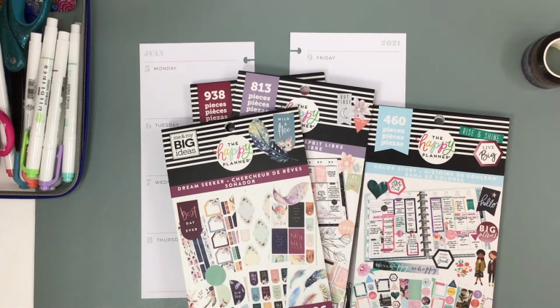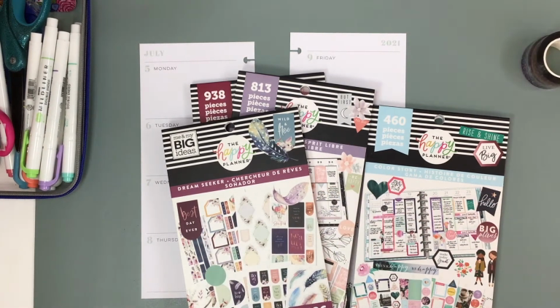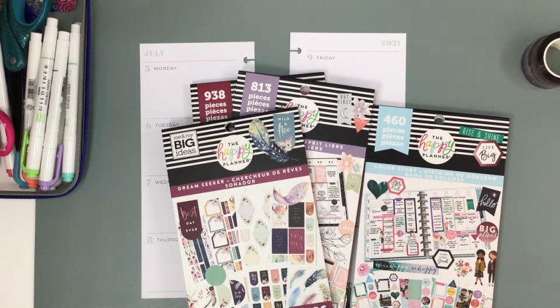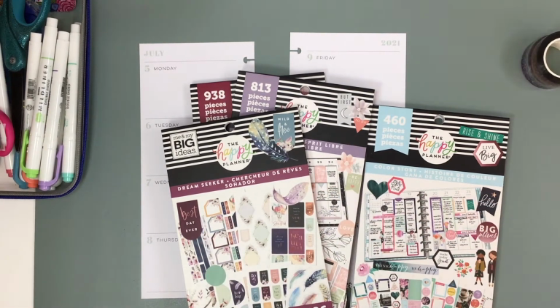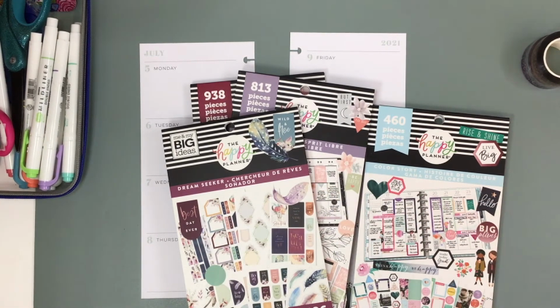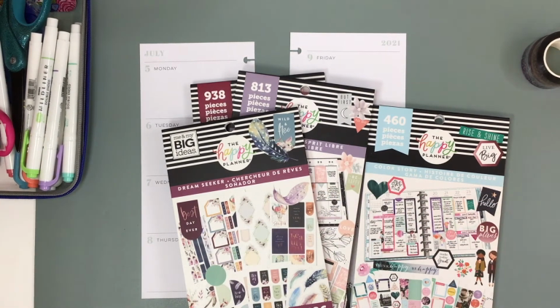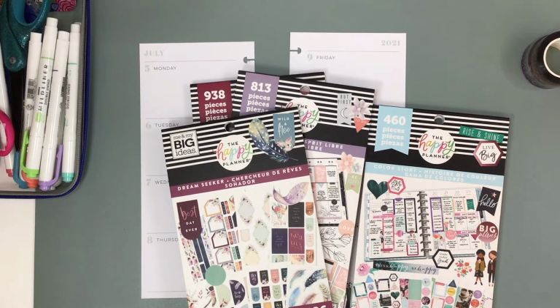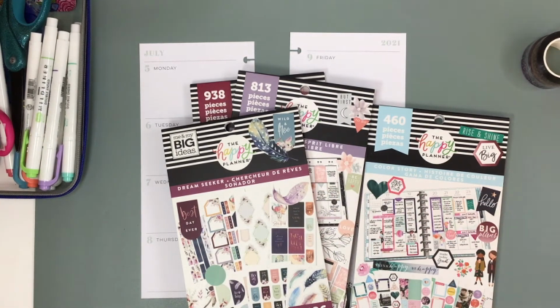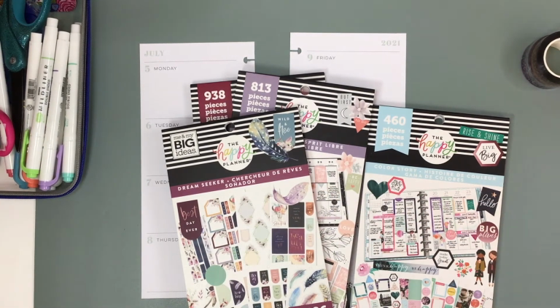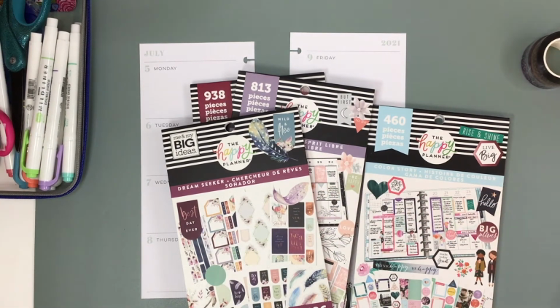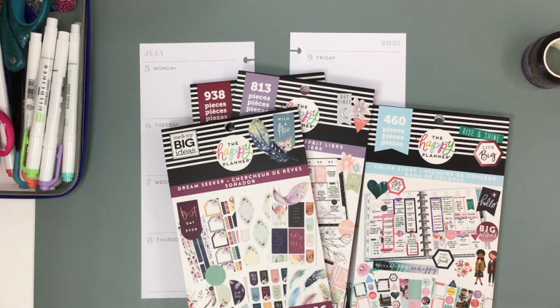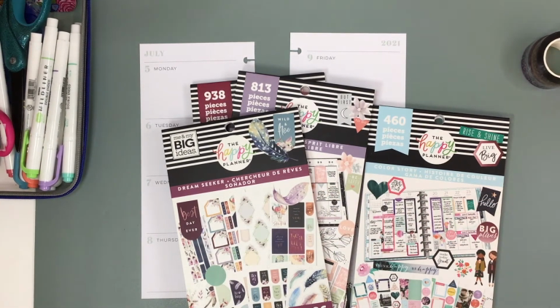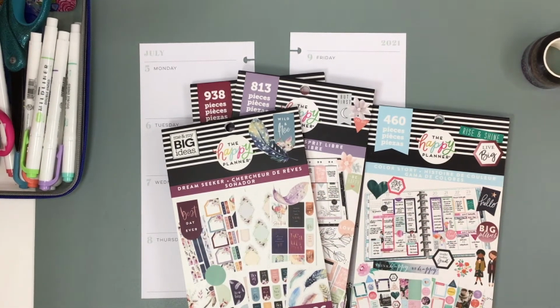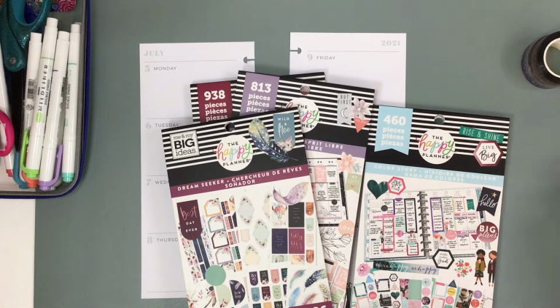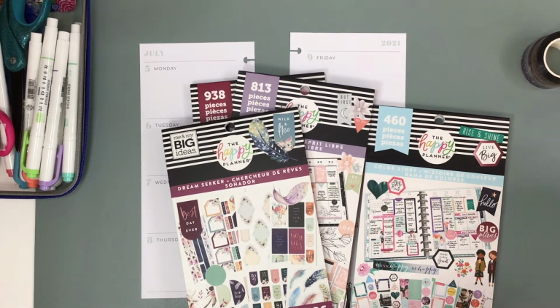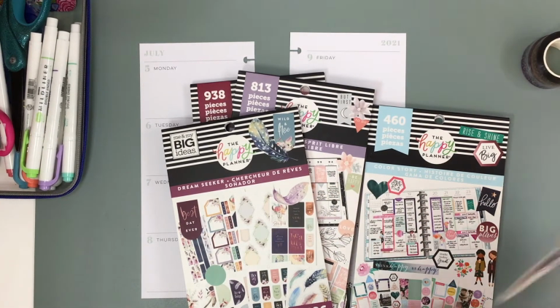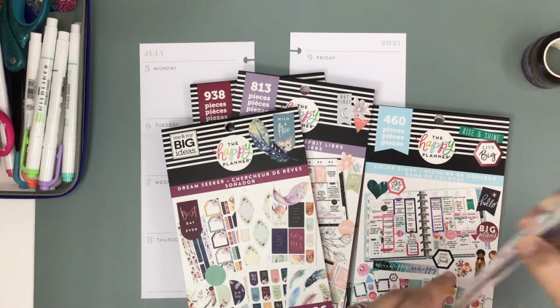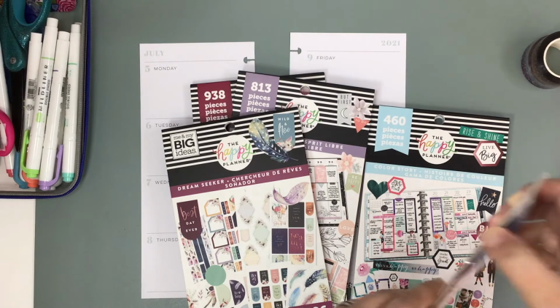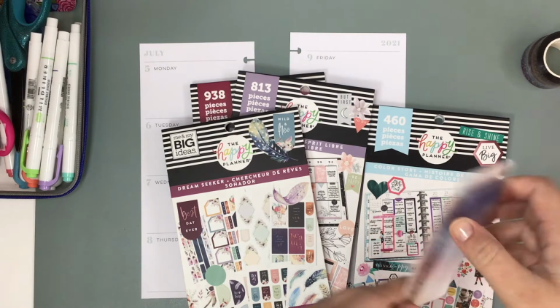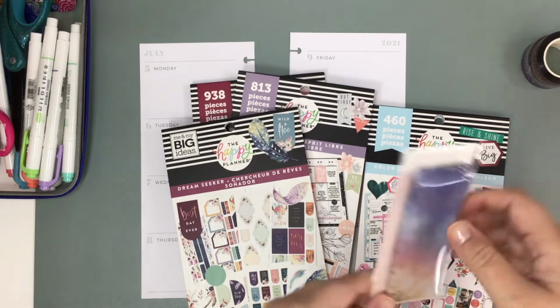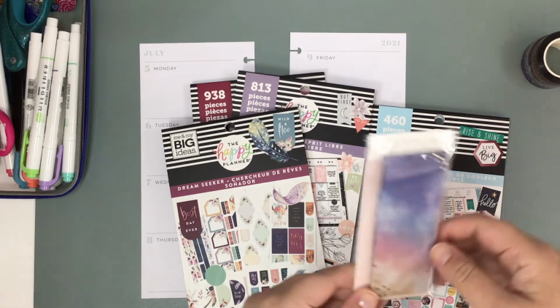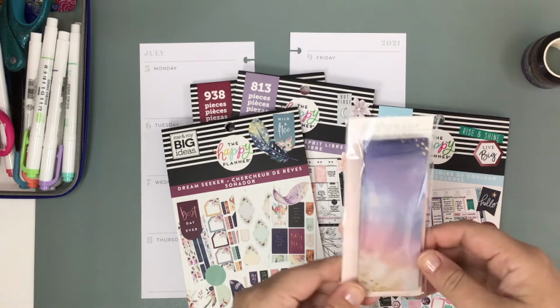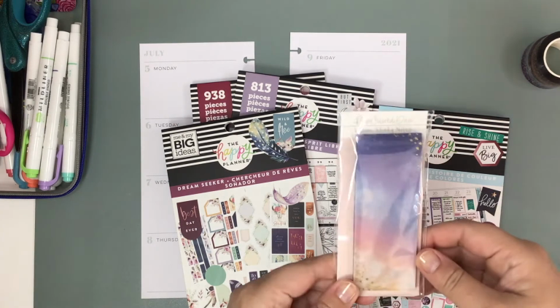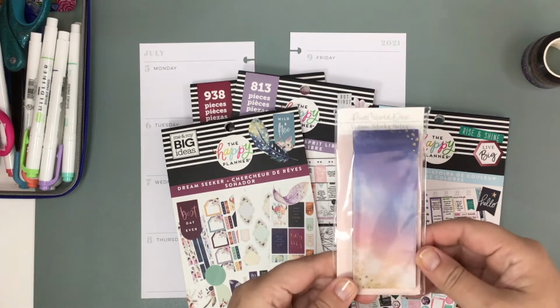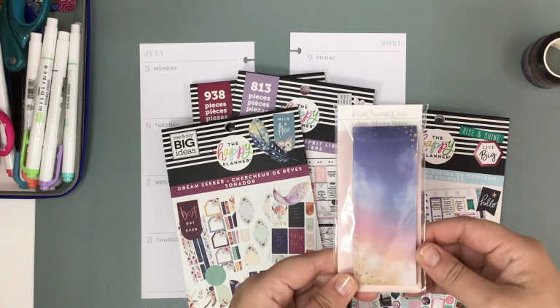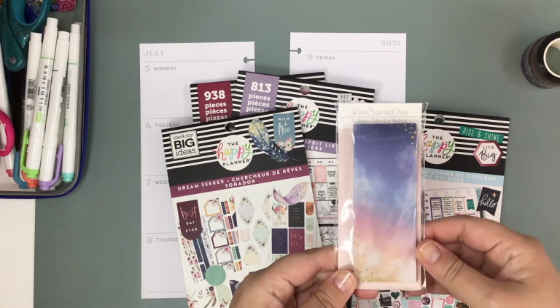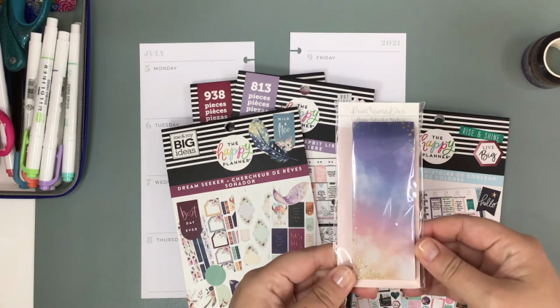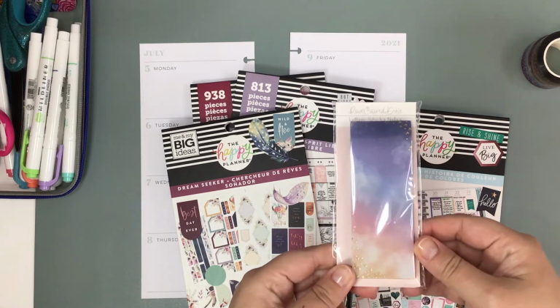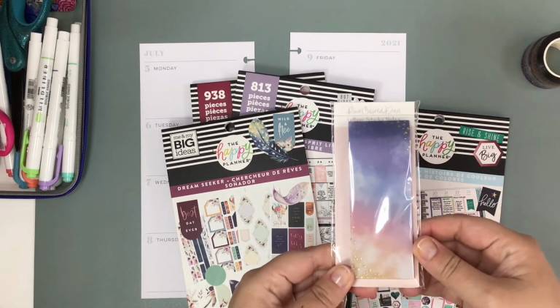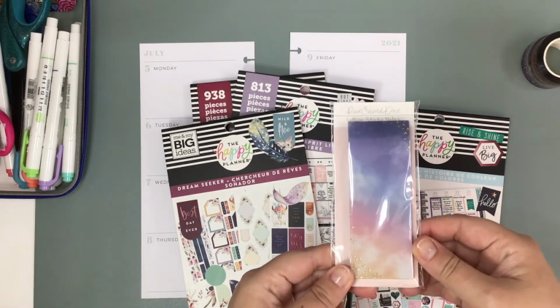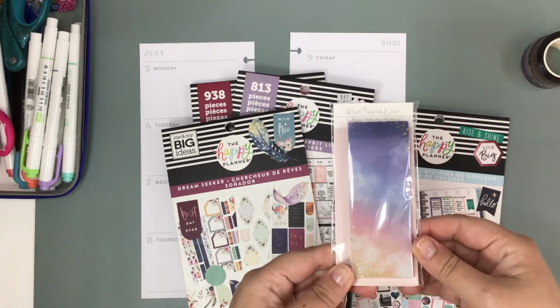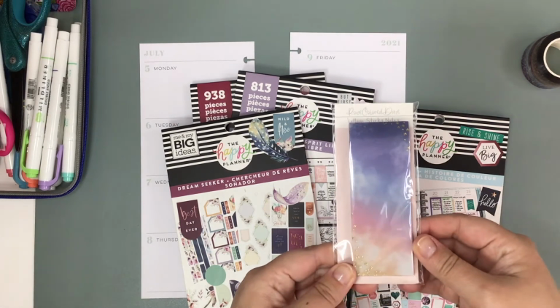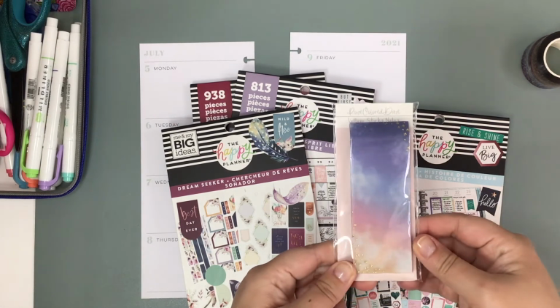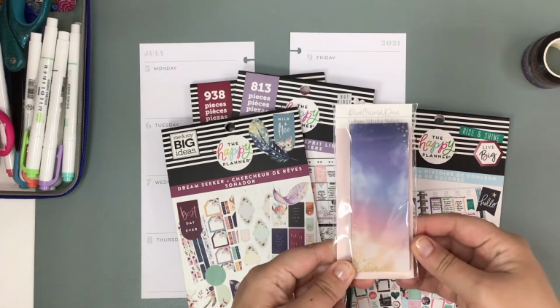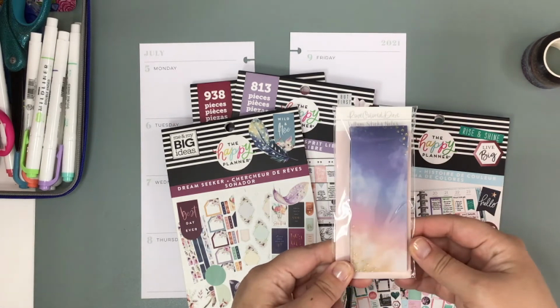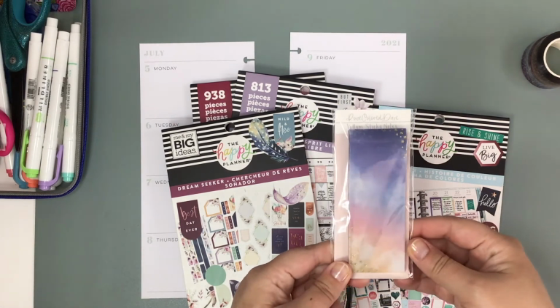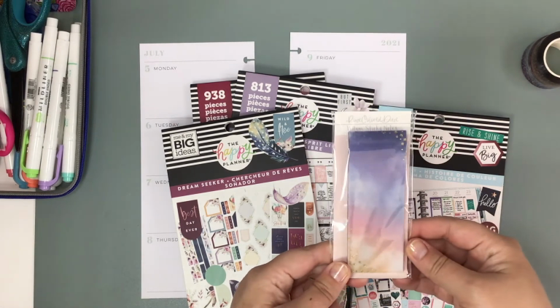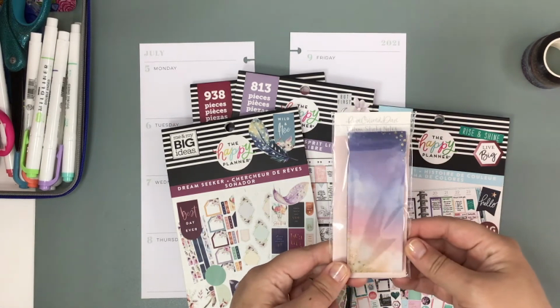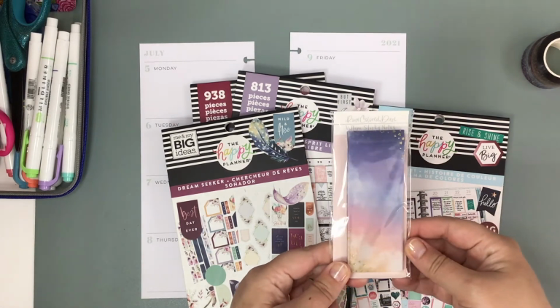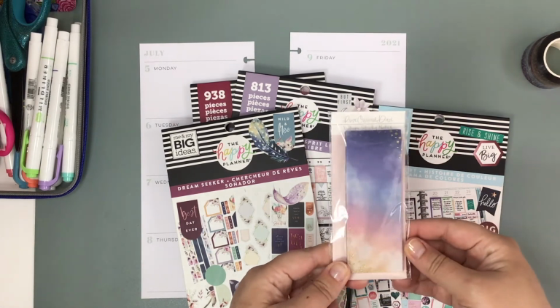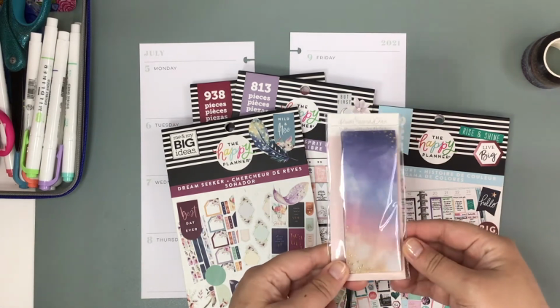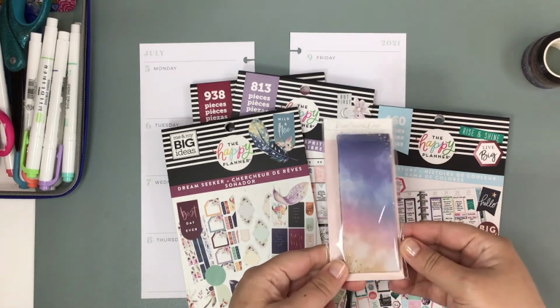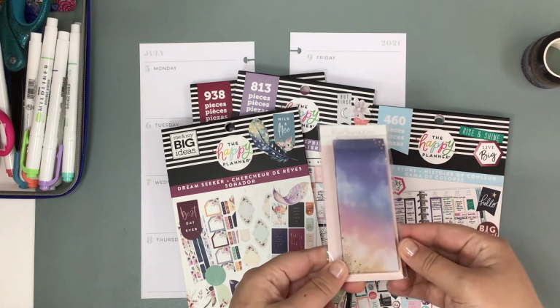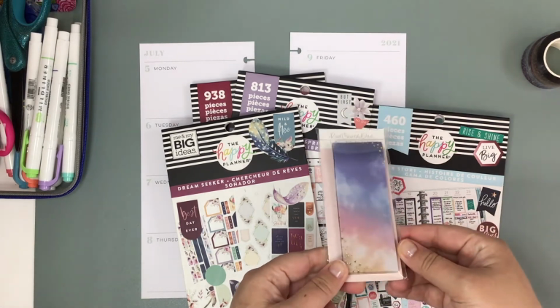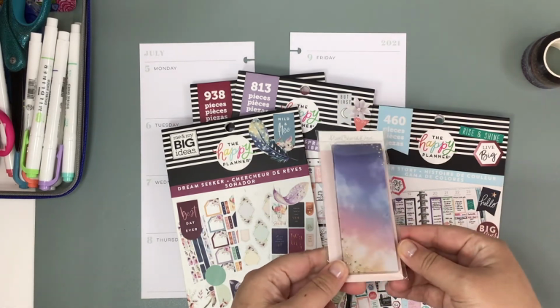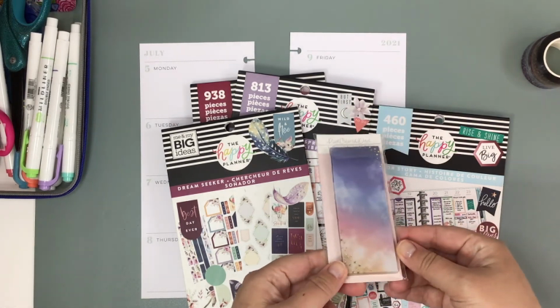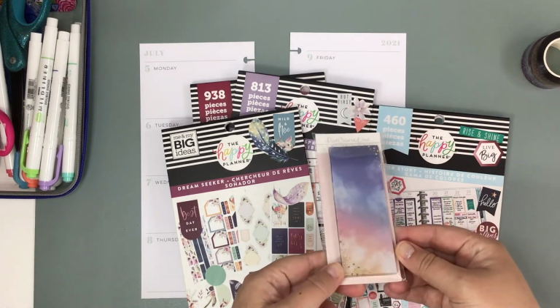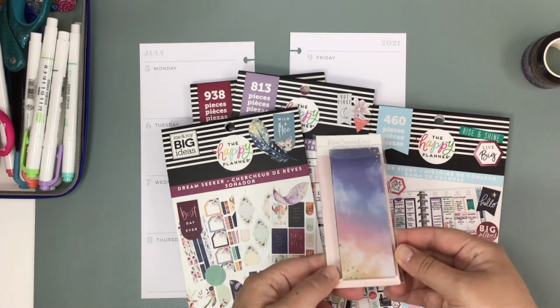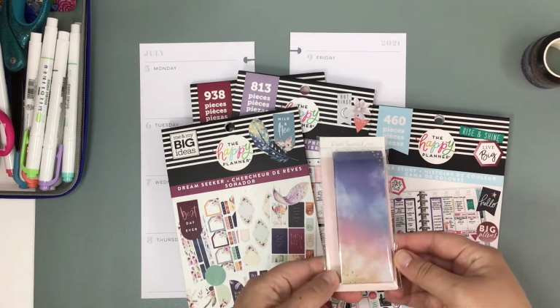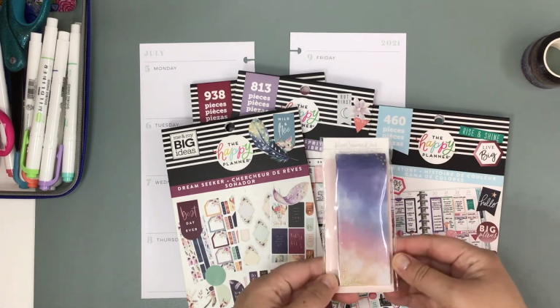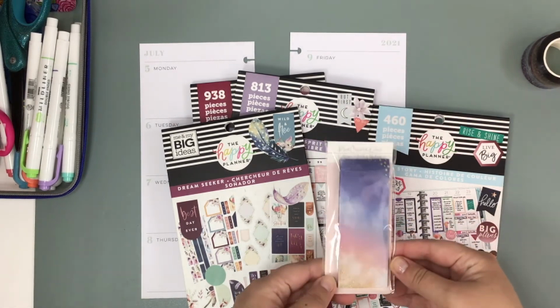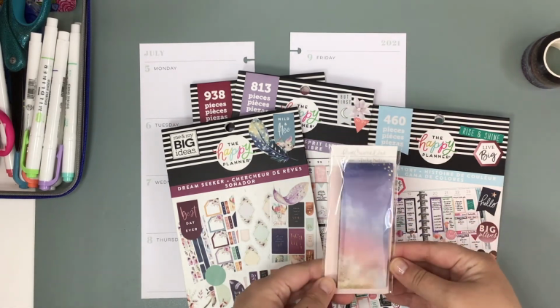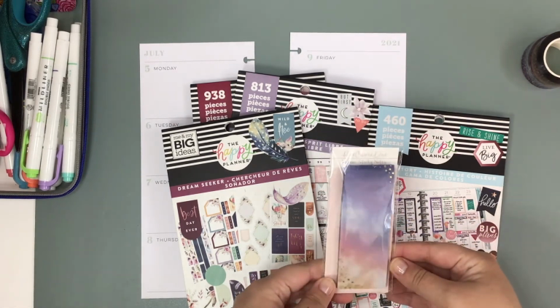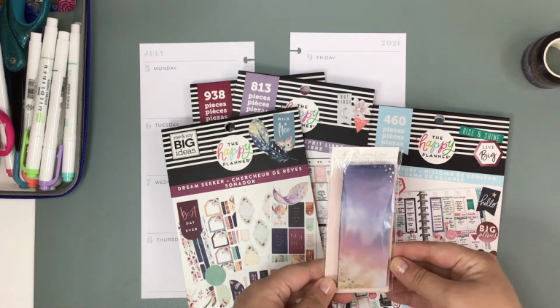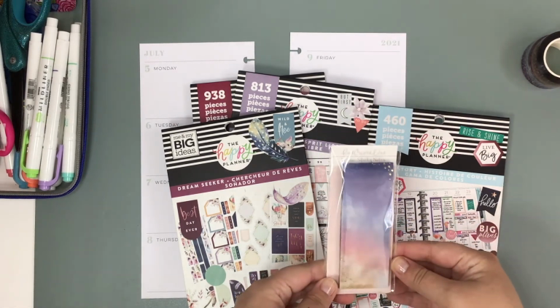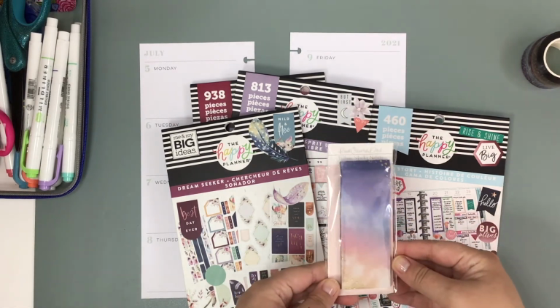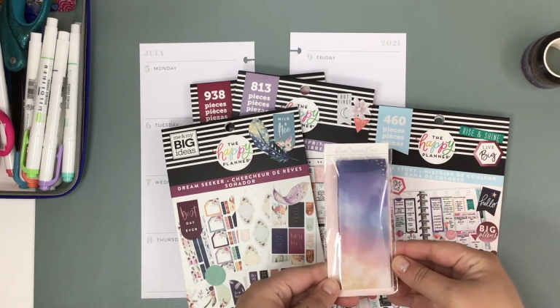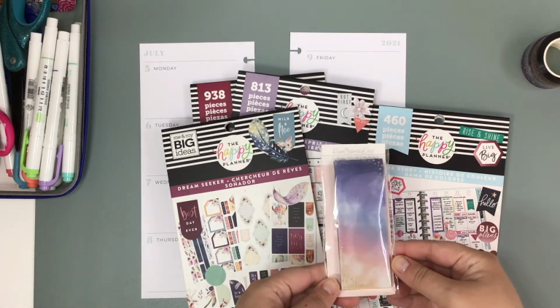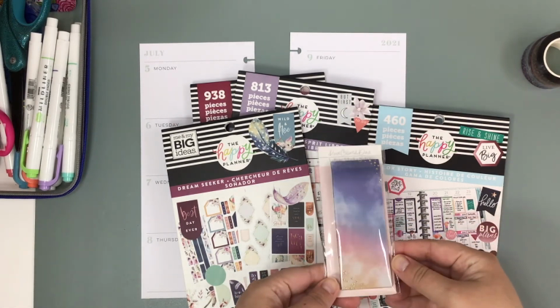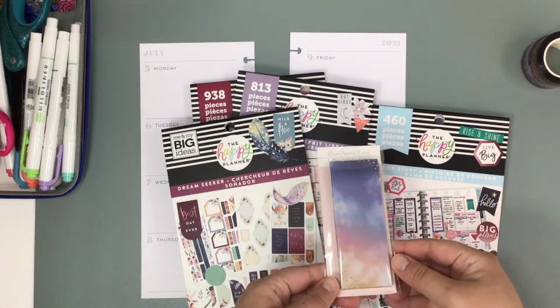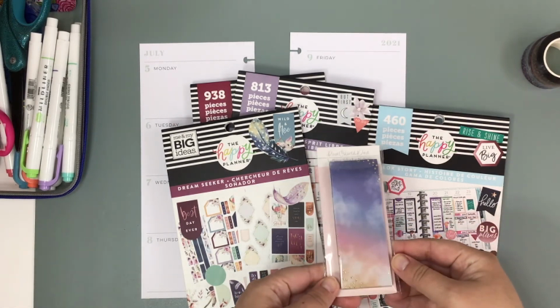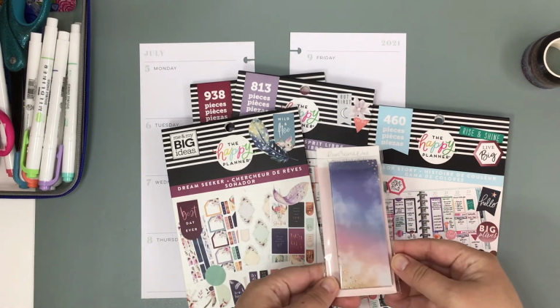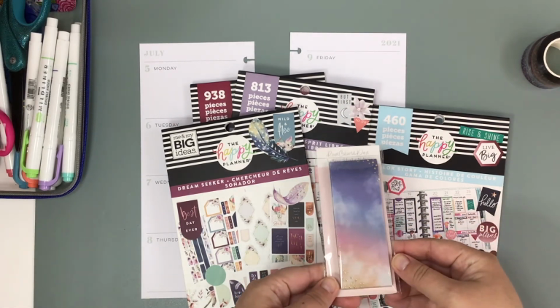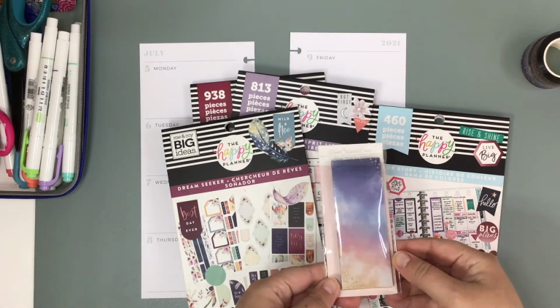And look at this sticky note — isn't that so pretty?